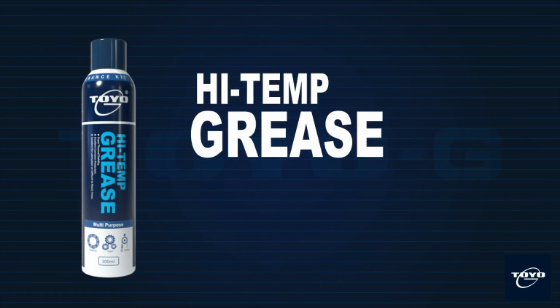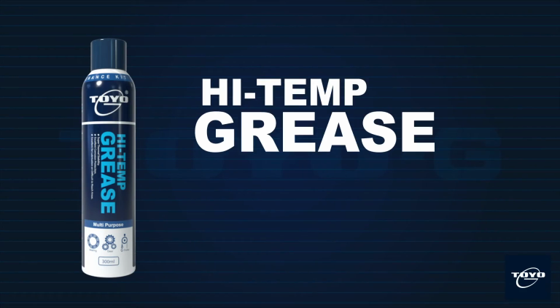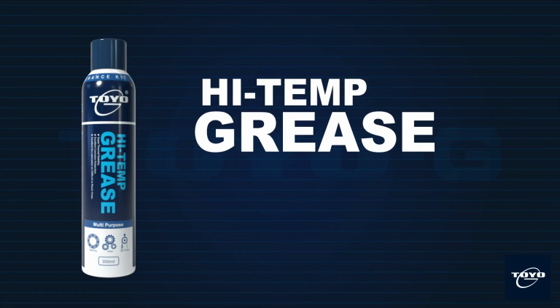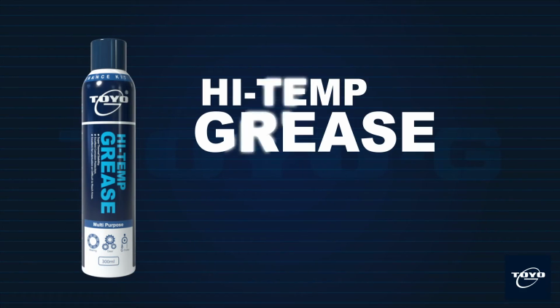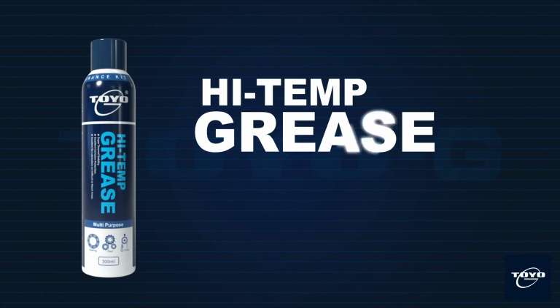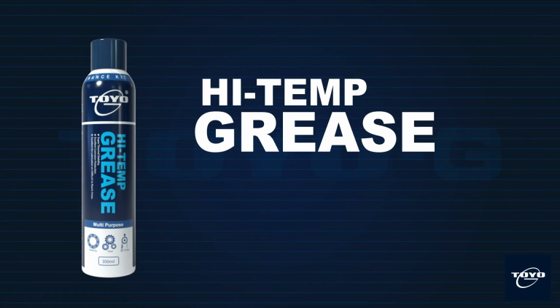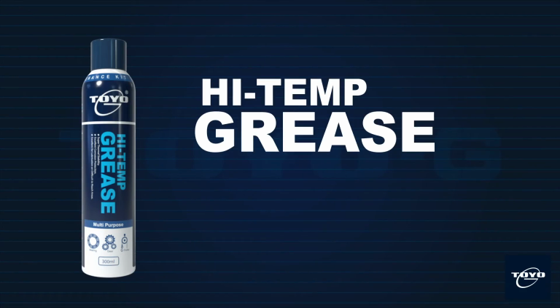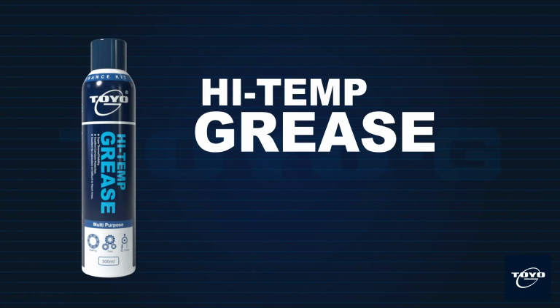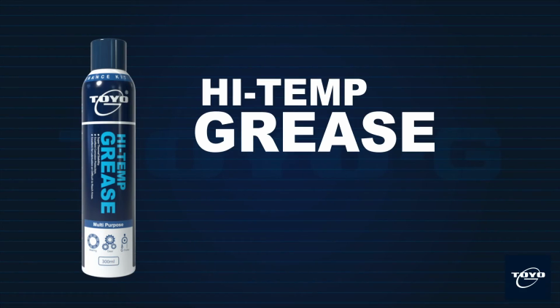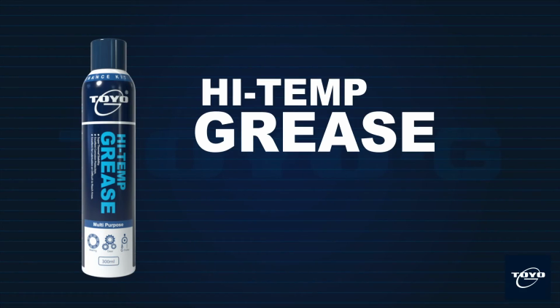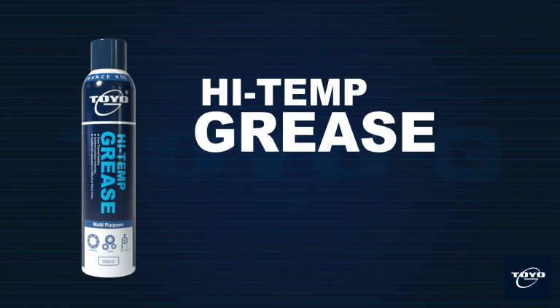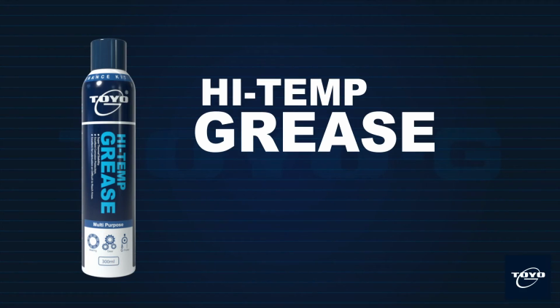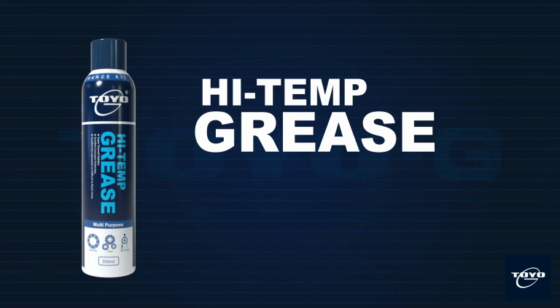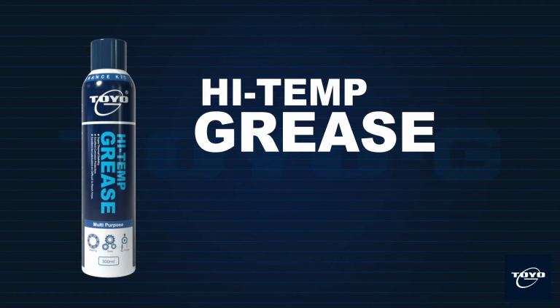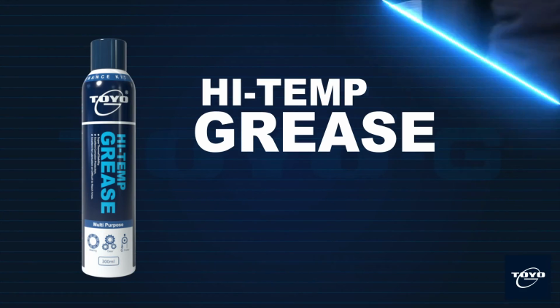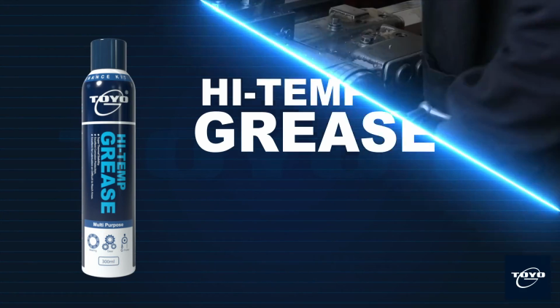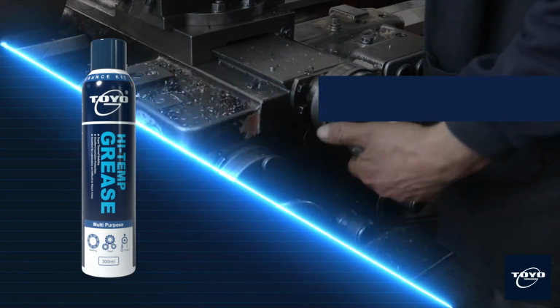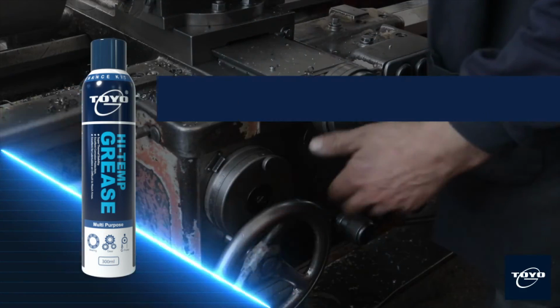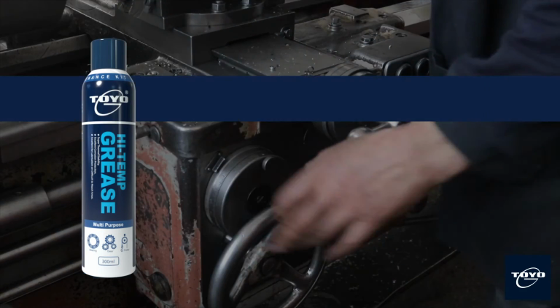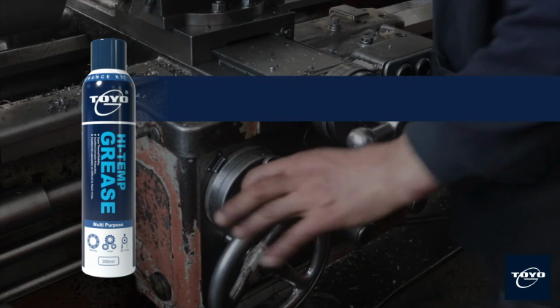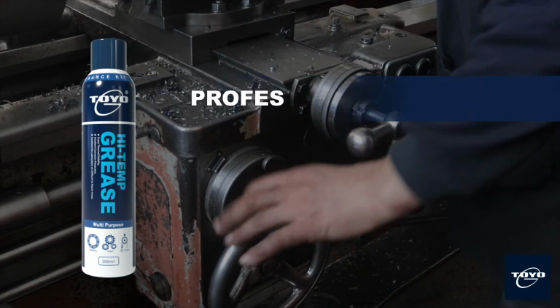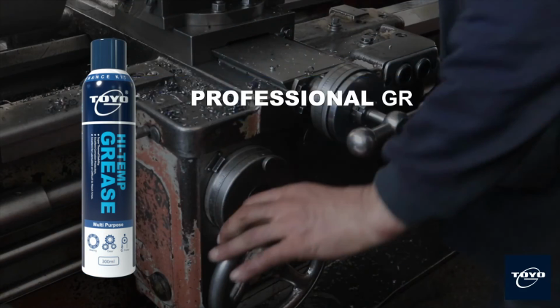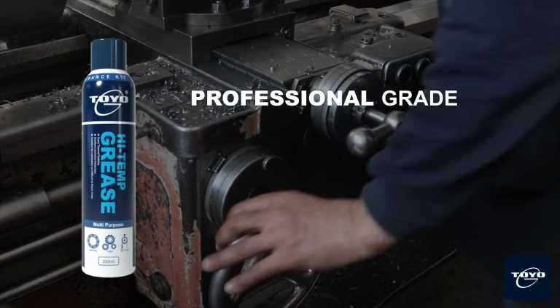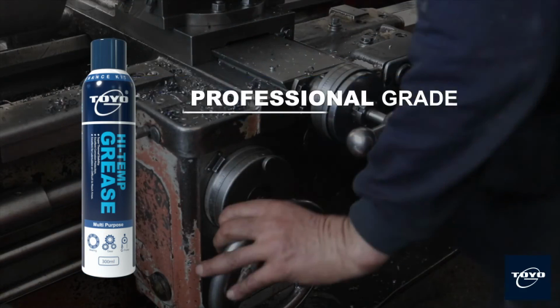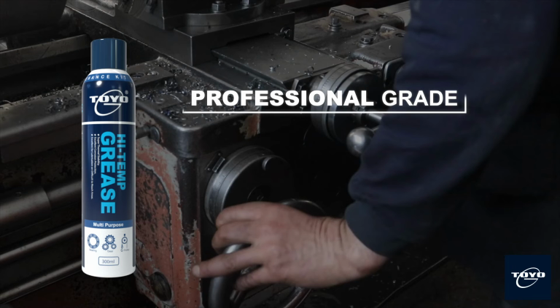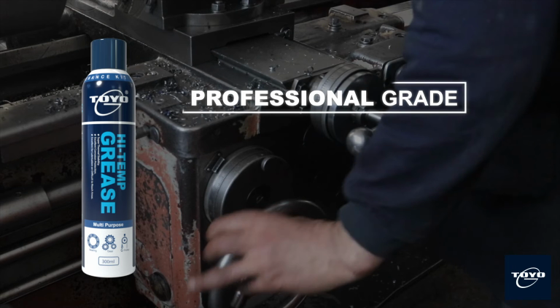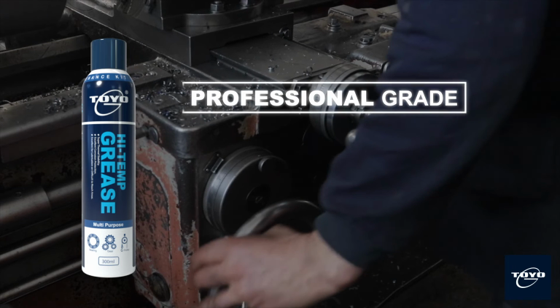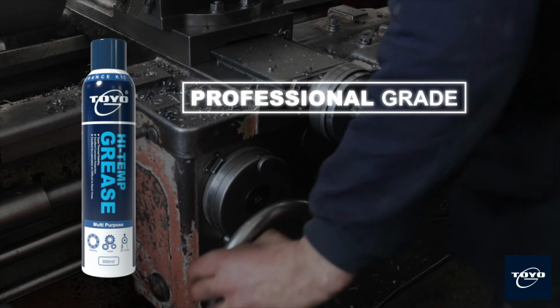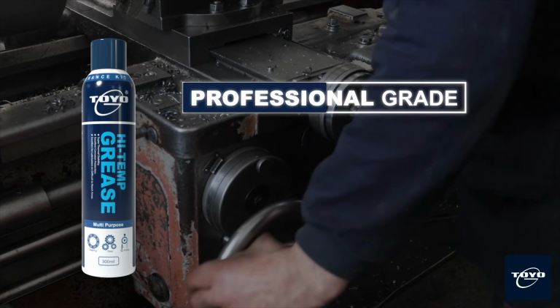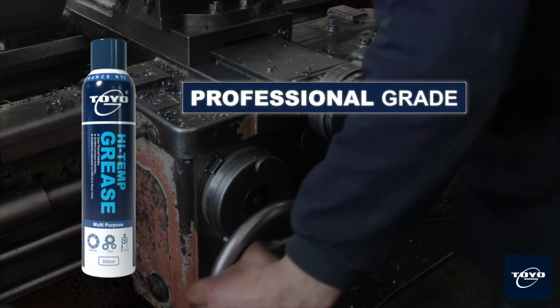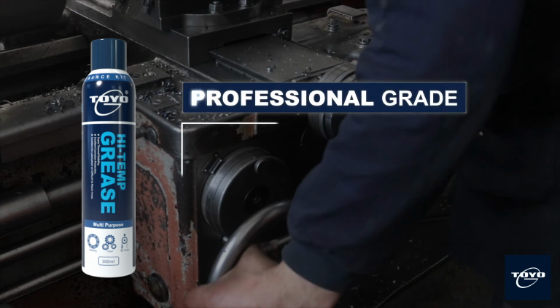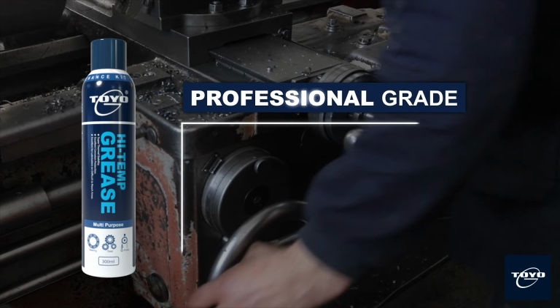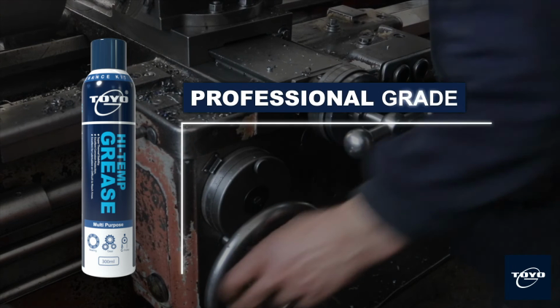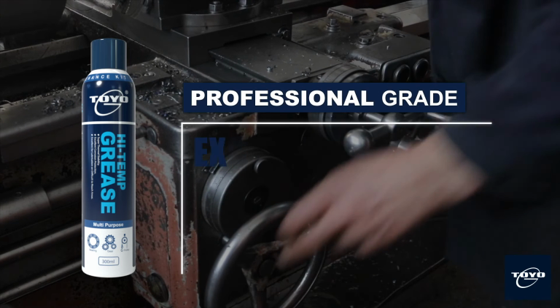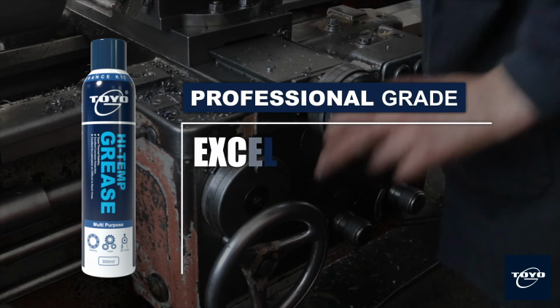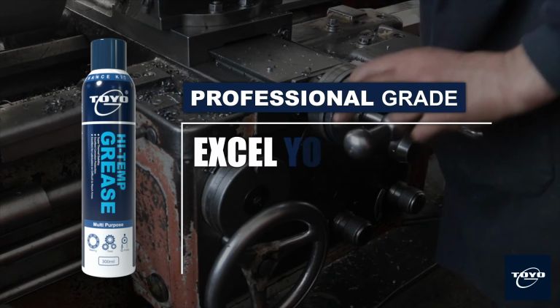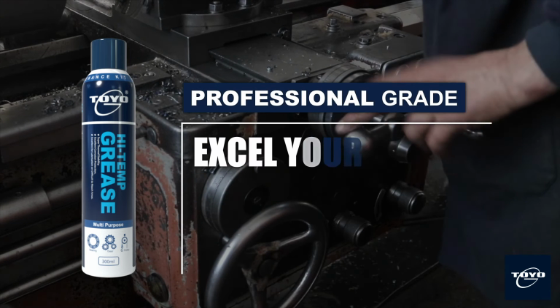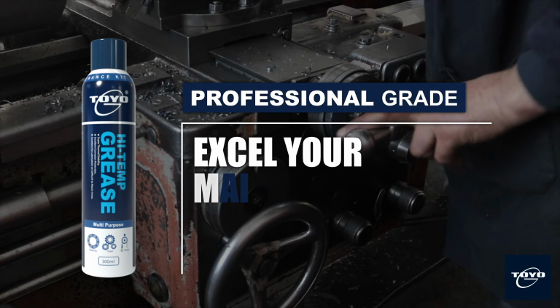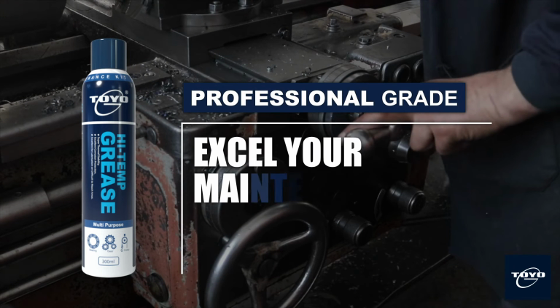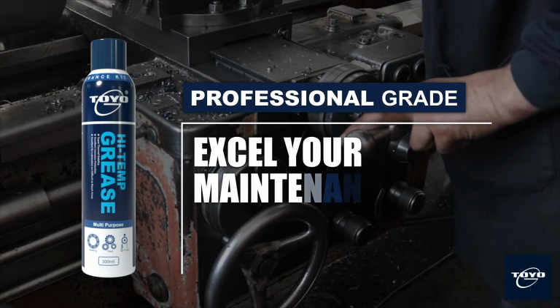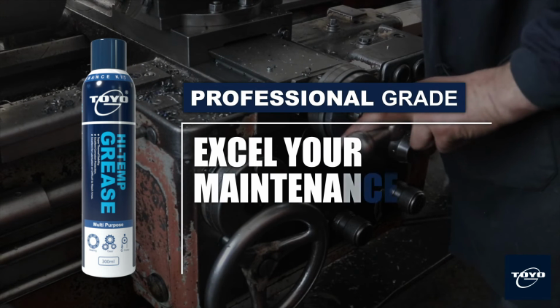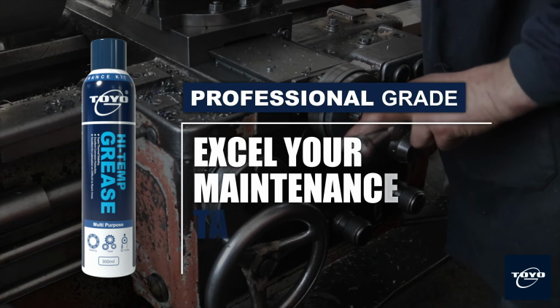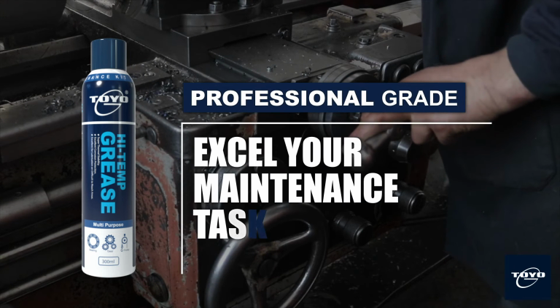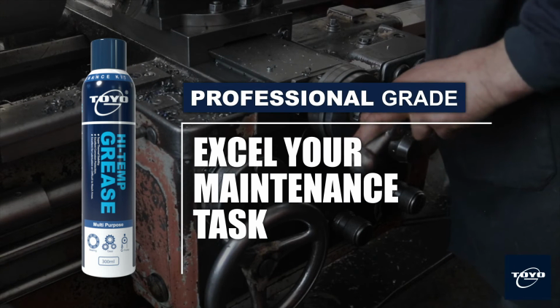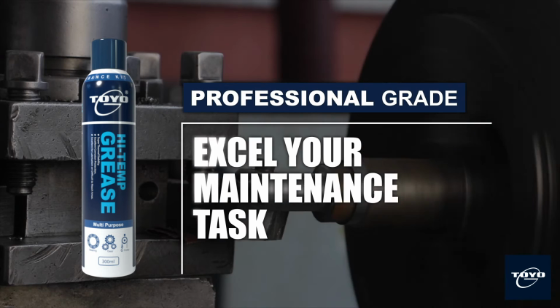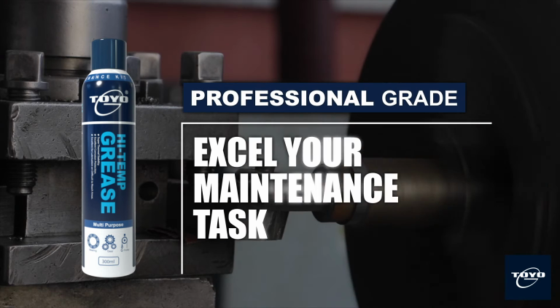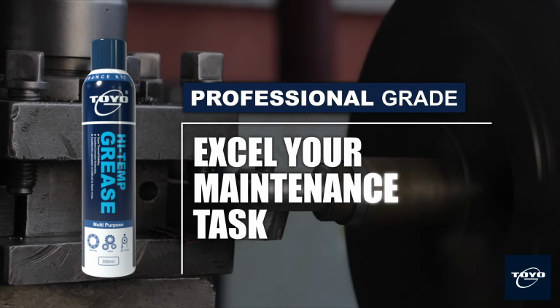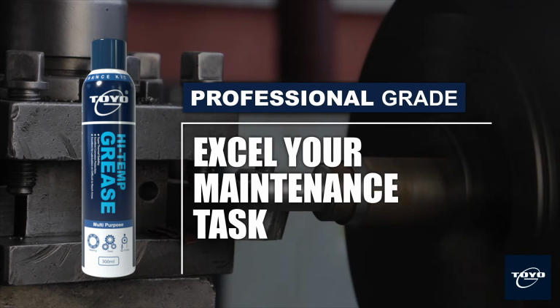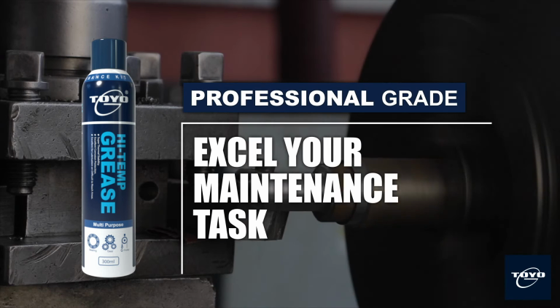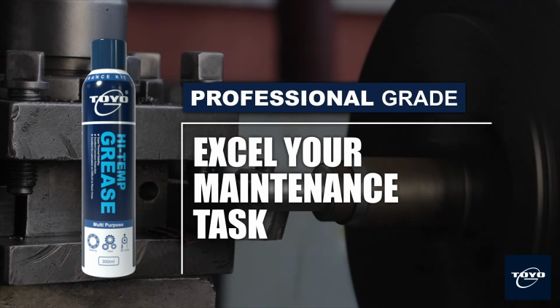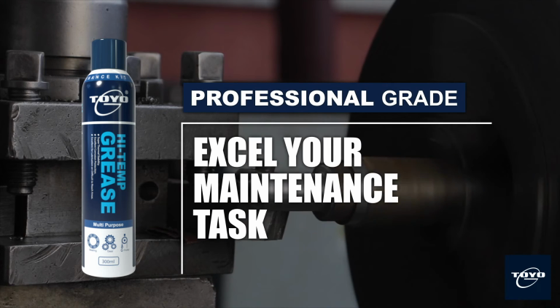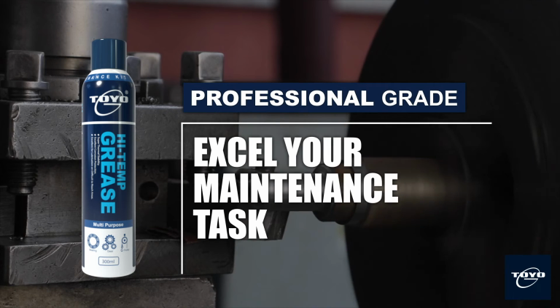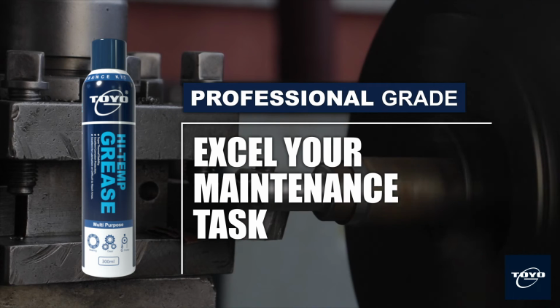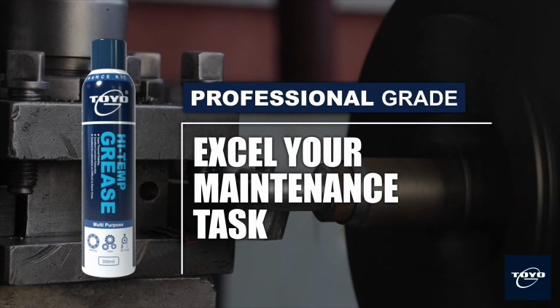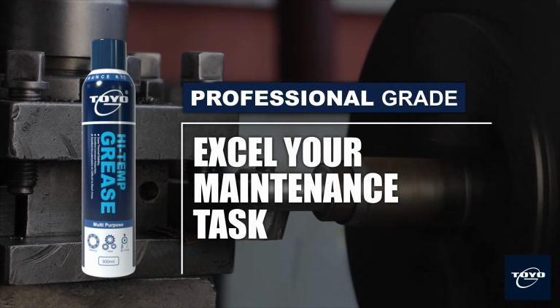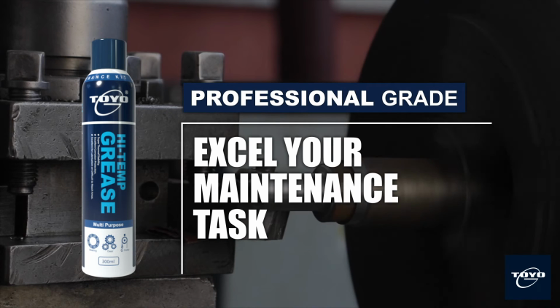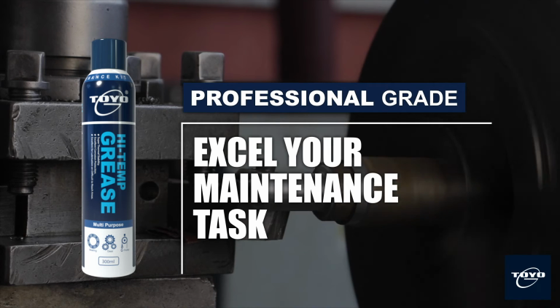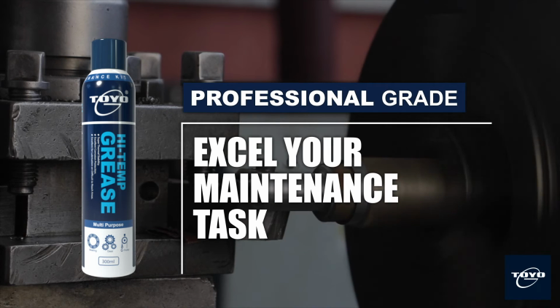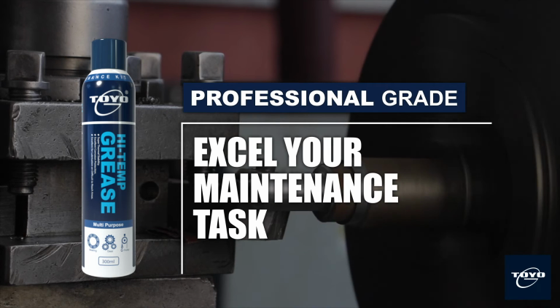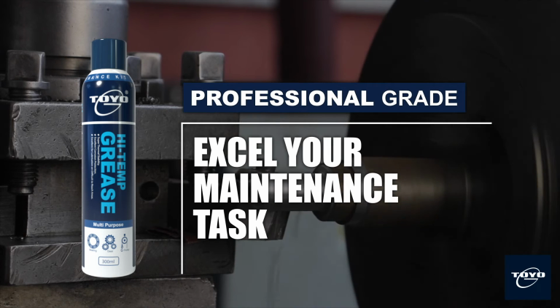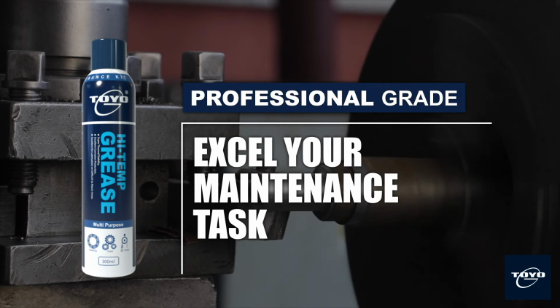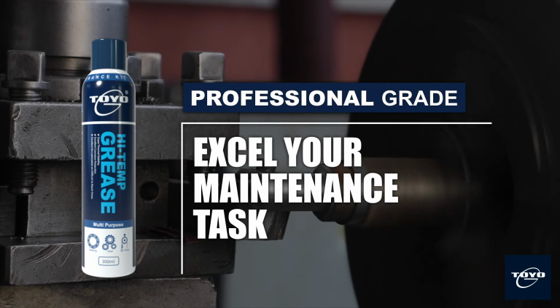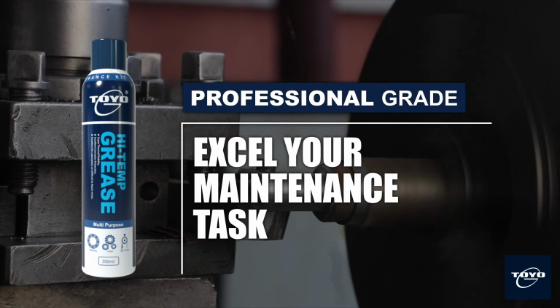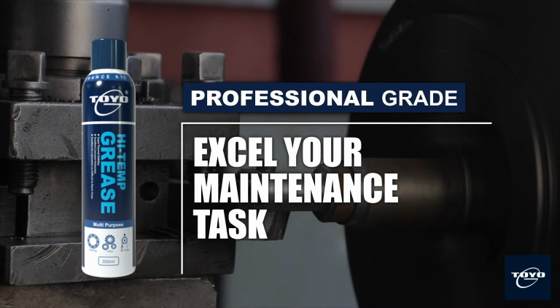Toyo G High Temp Grease is a true multi-purpose lubricant spray grease. Toyo G, your professional maintenance kit.